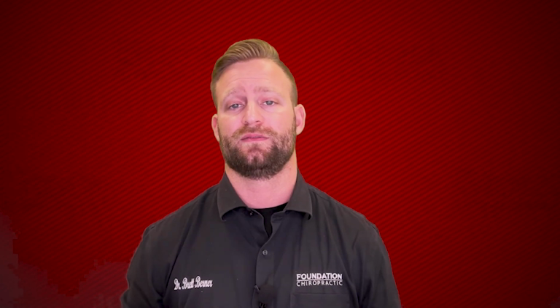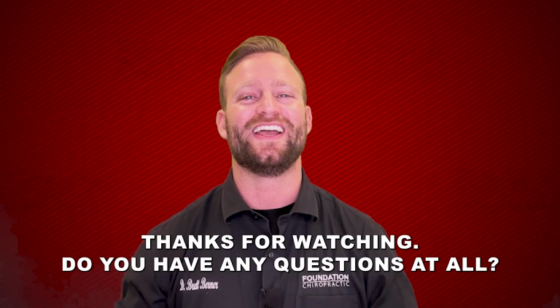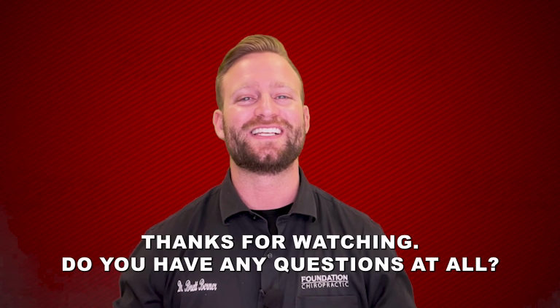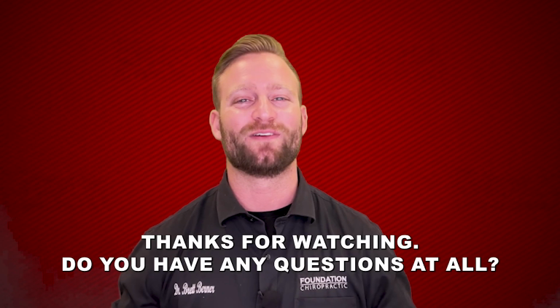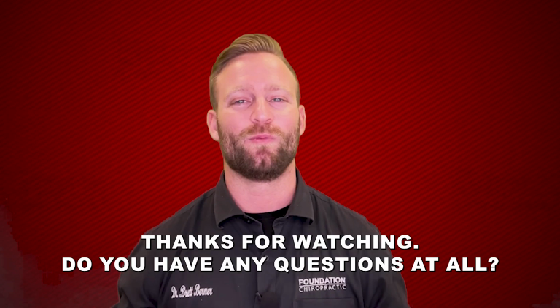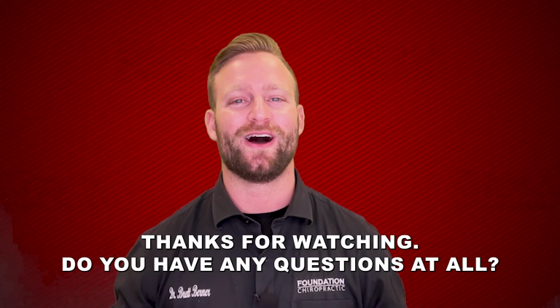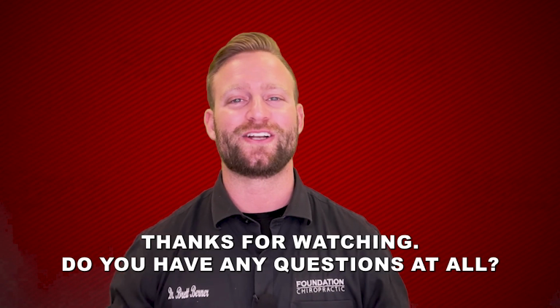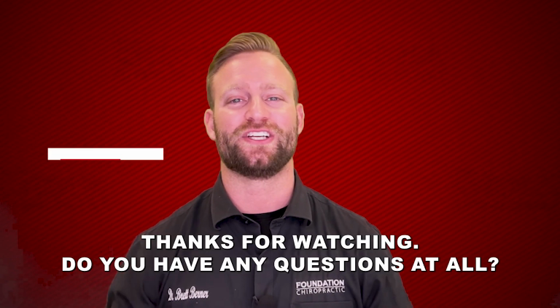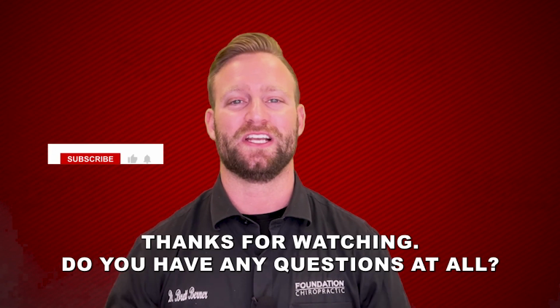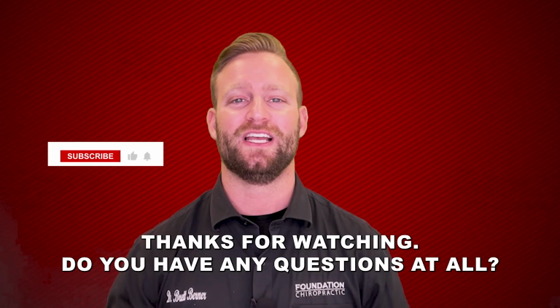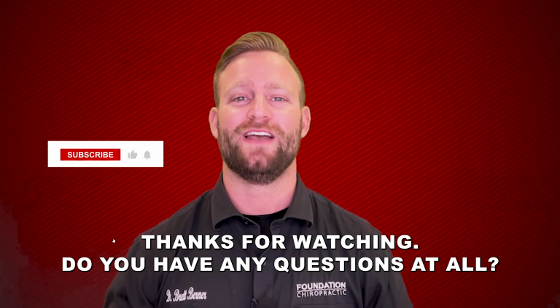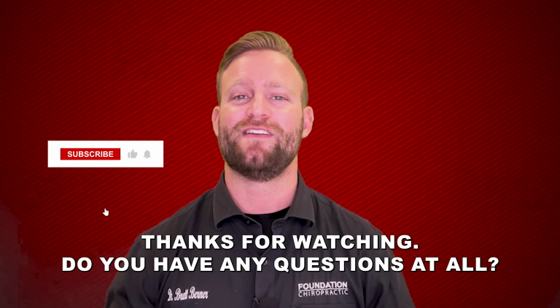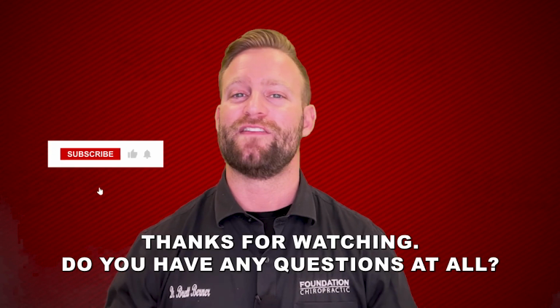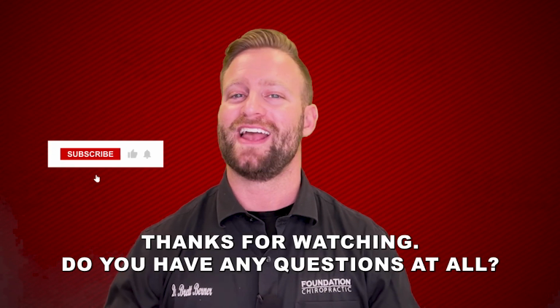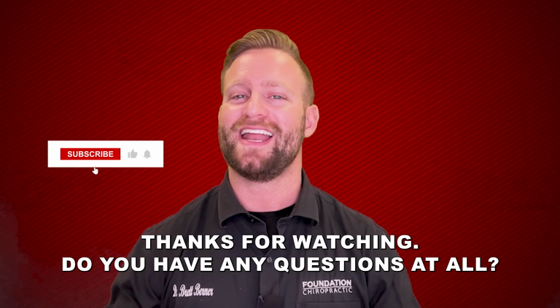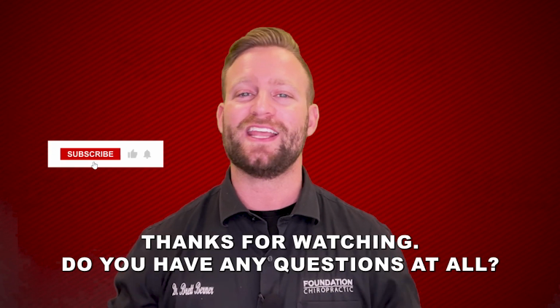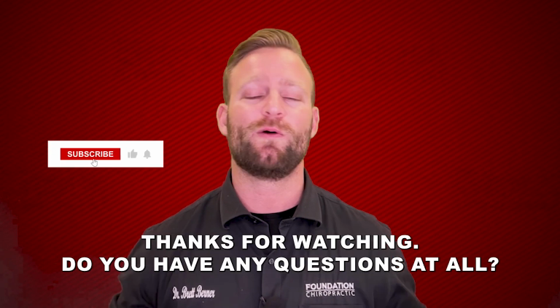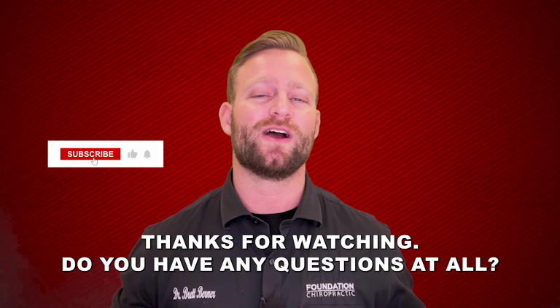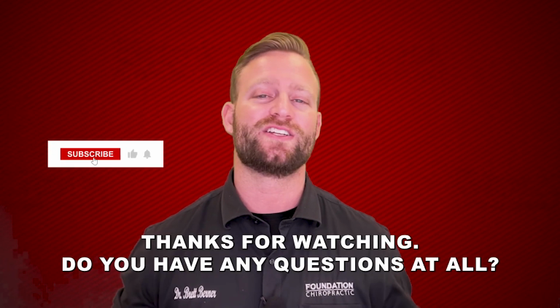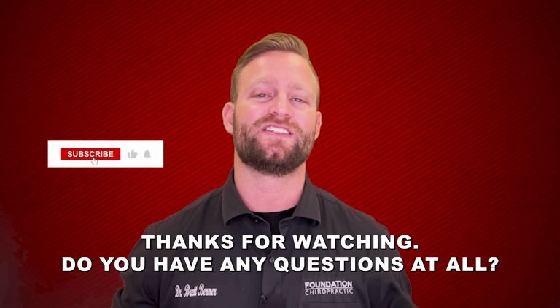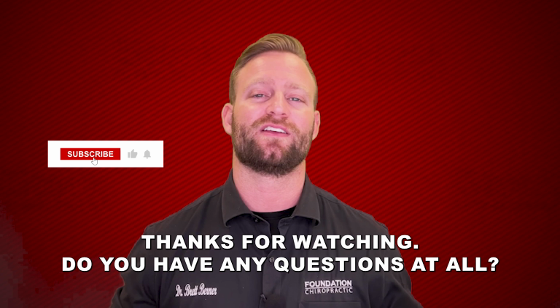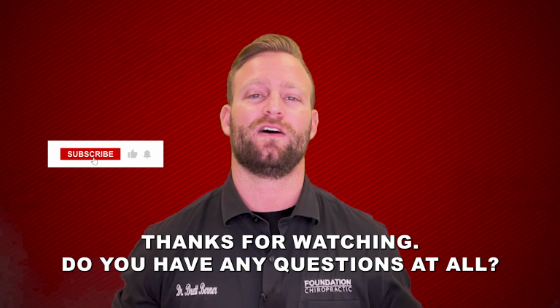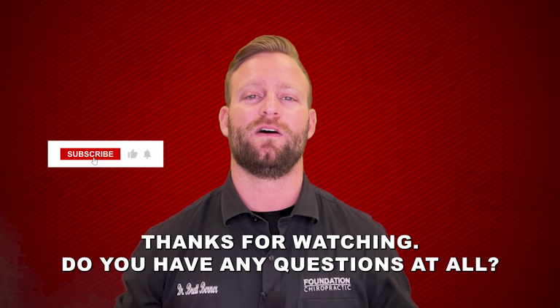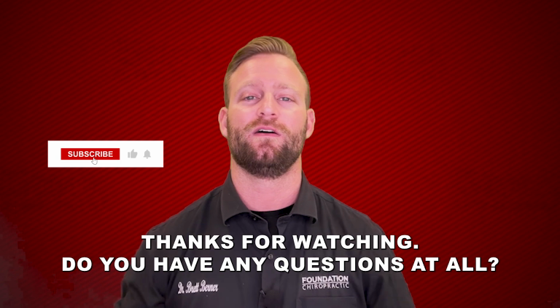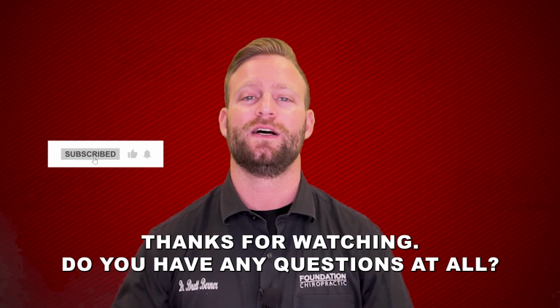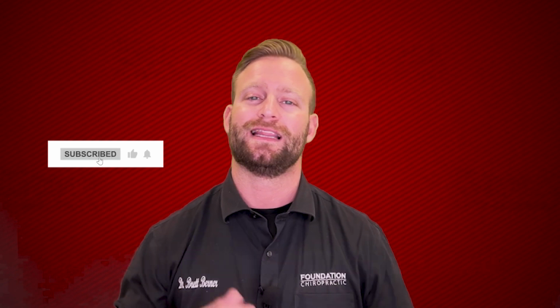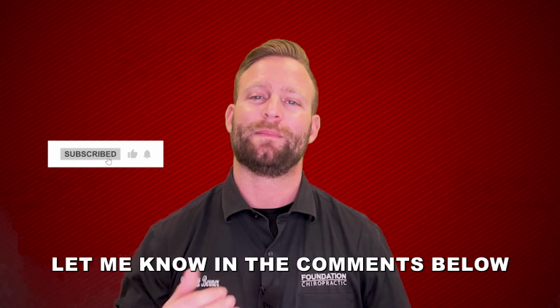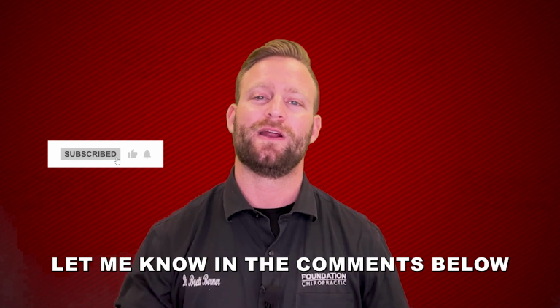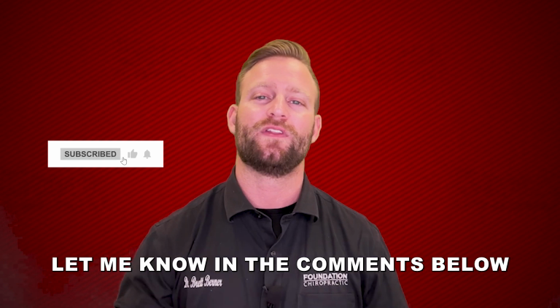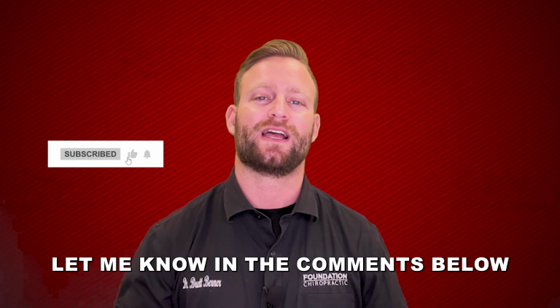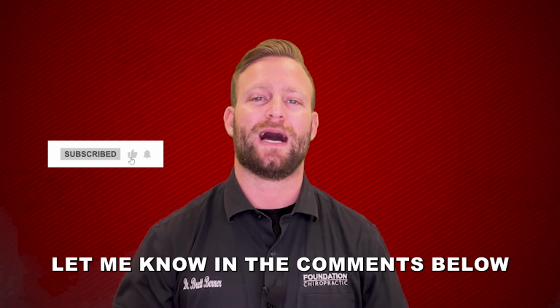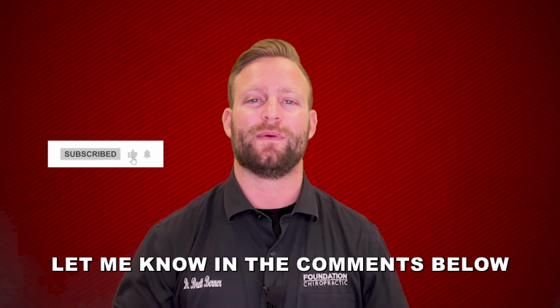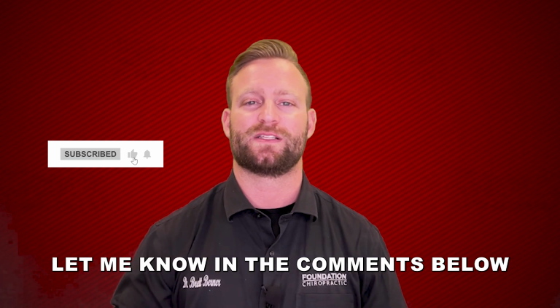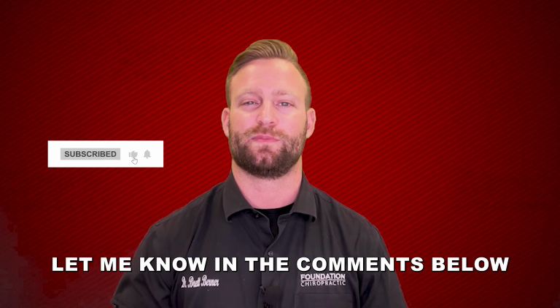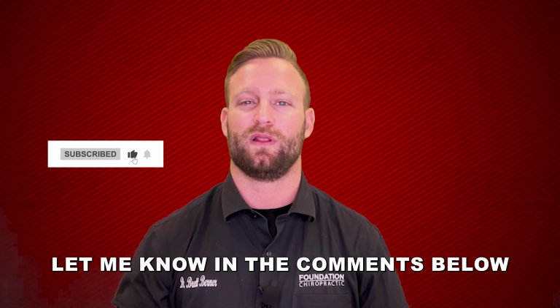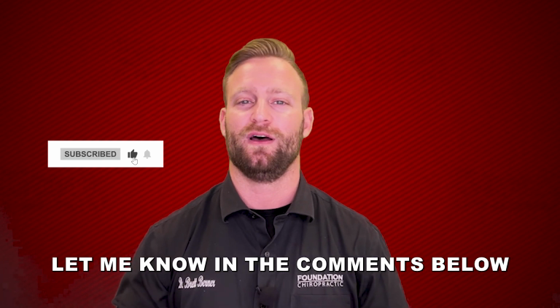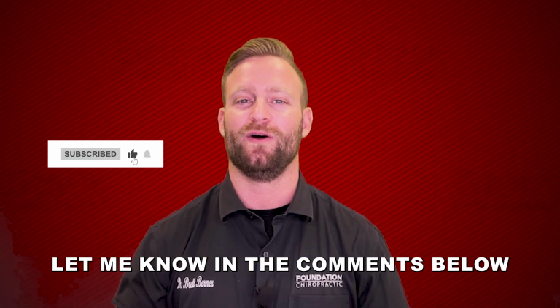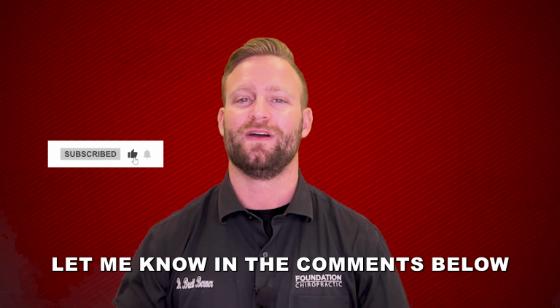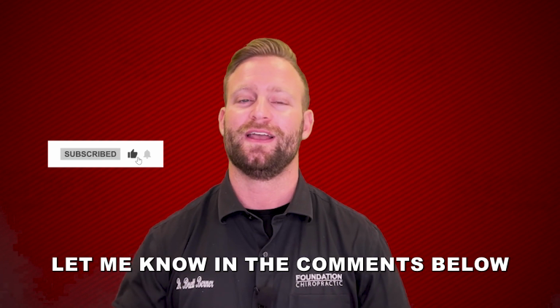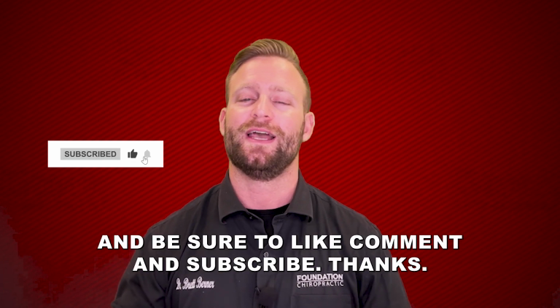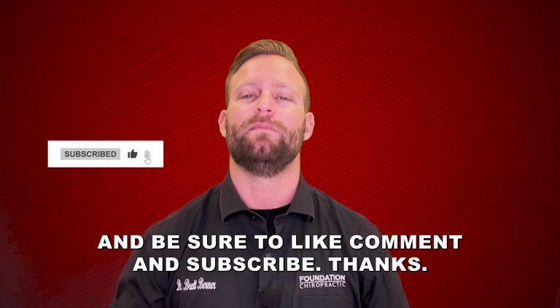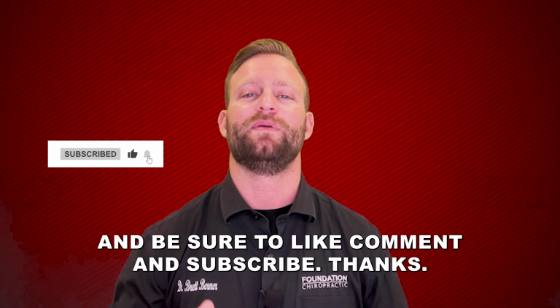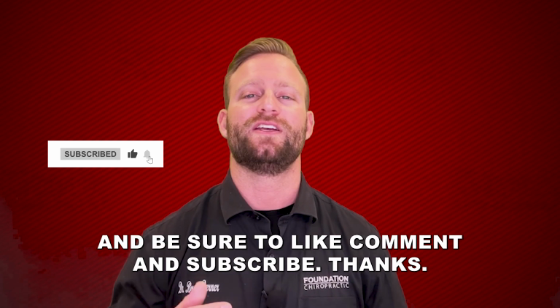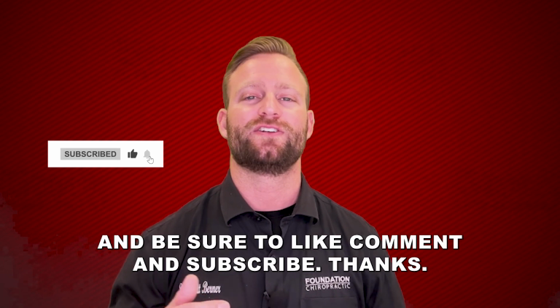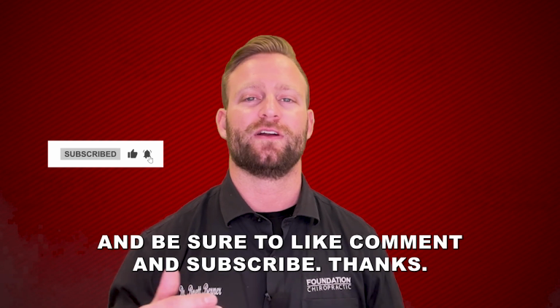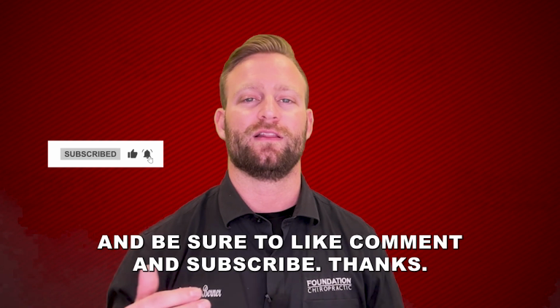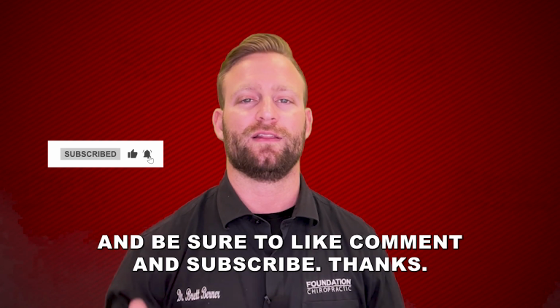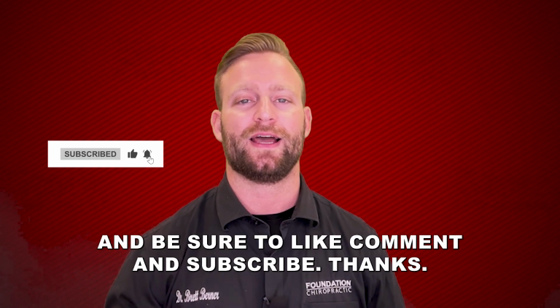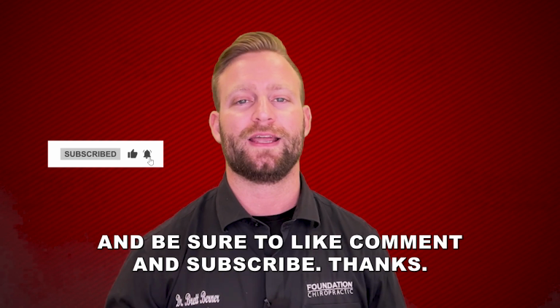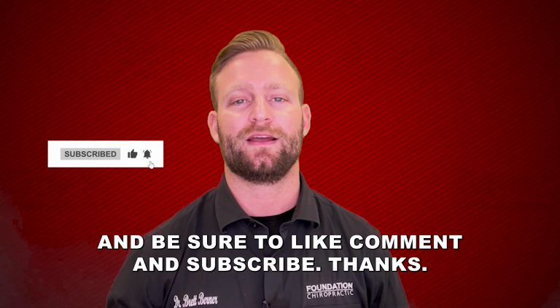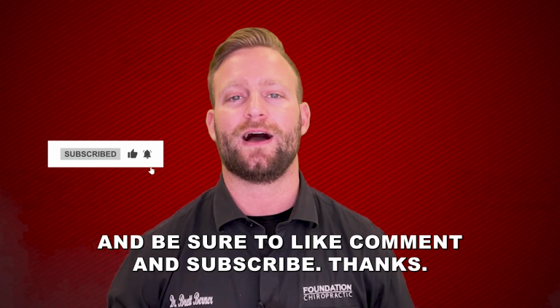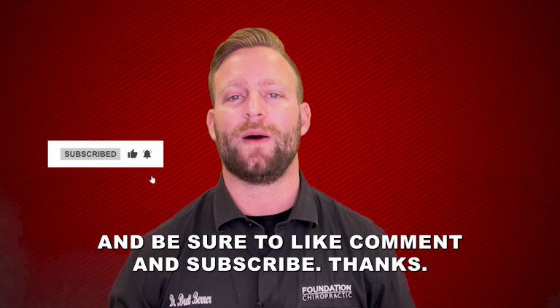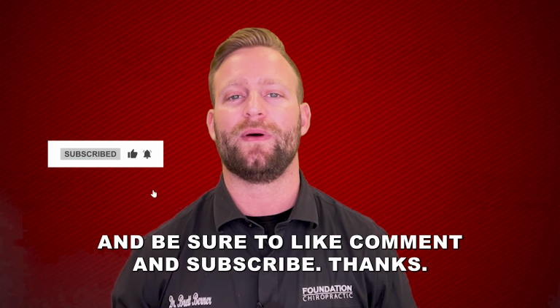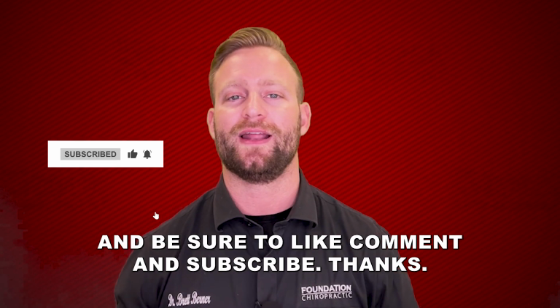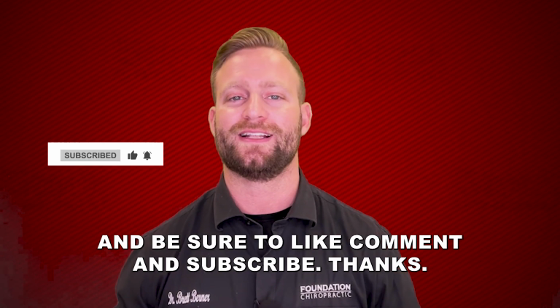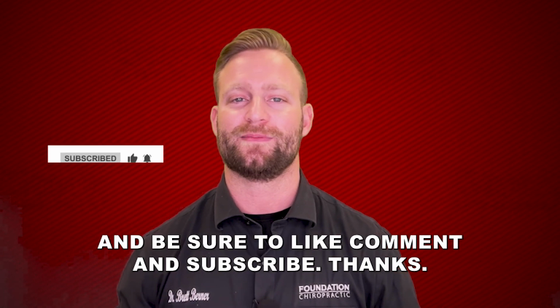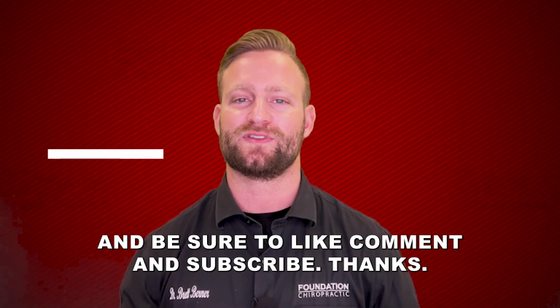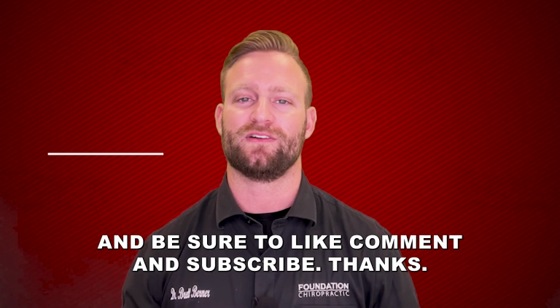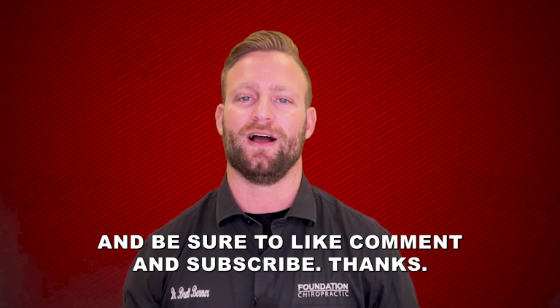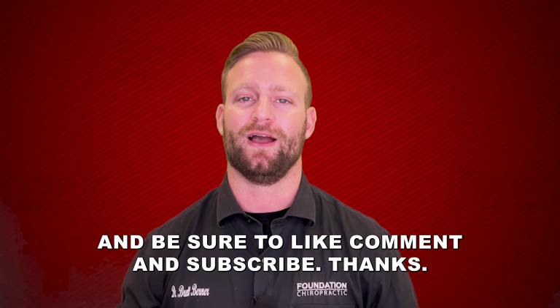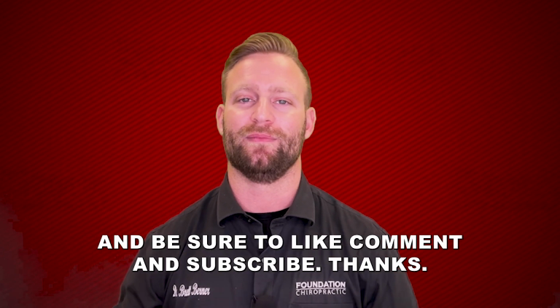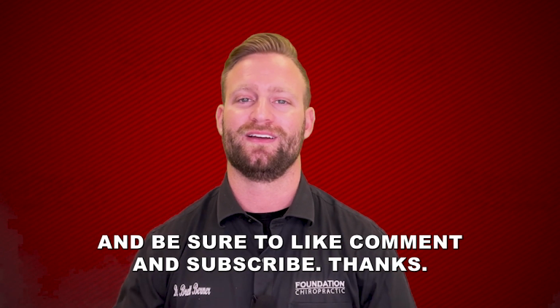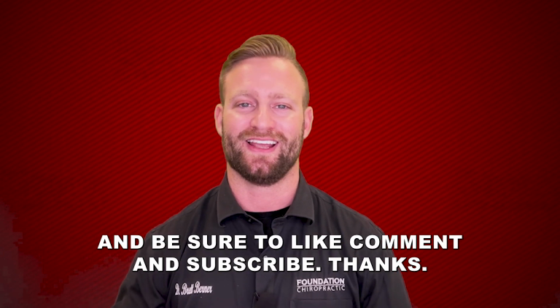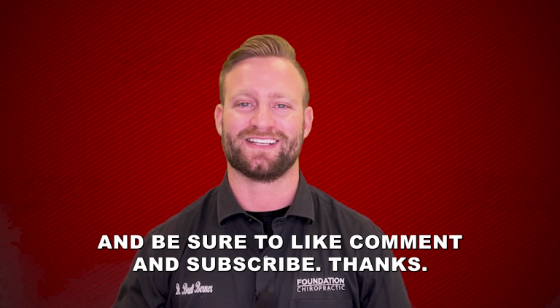Thanks for watching. If you have any questions at all, let me know in the comments below and be sure to like, comment, and subscribe. Thanks.